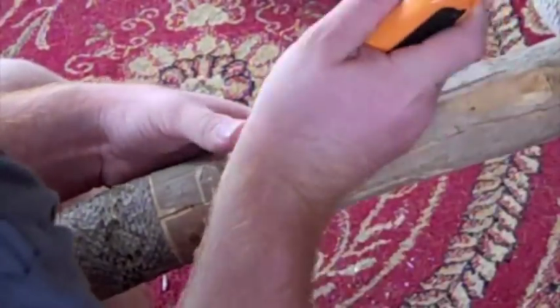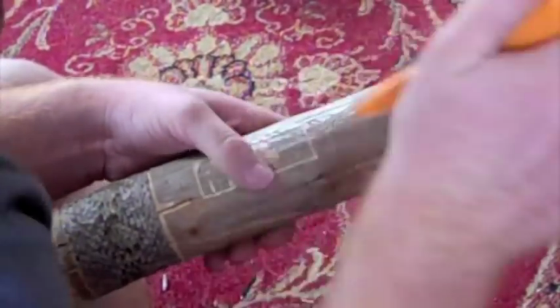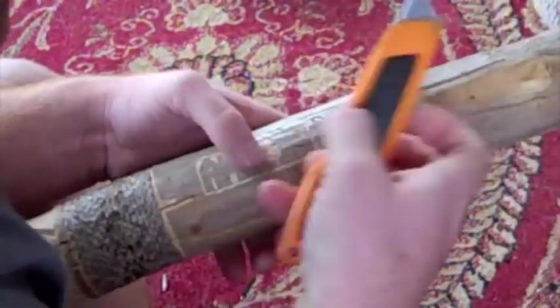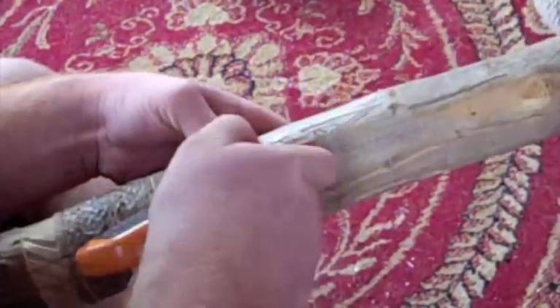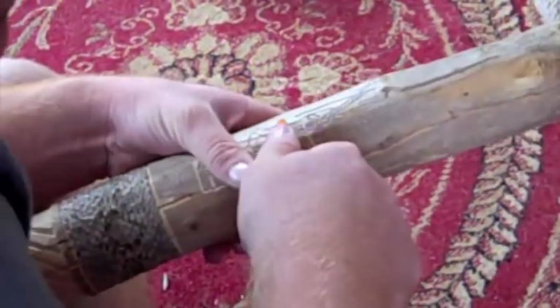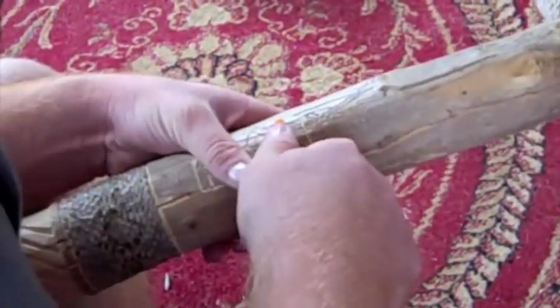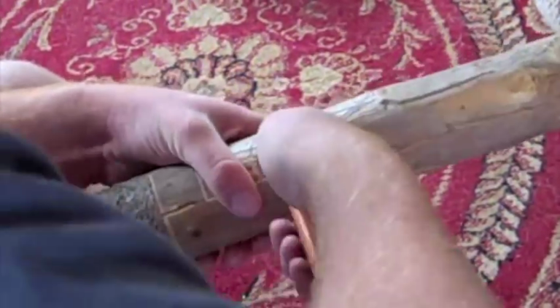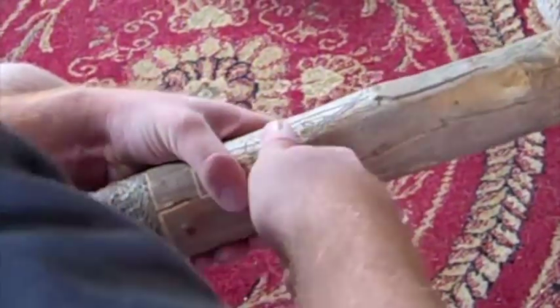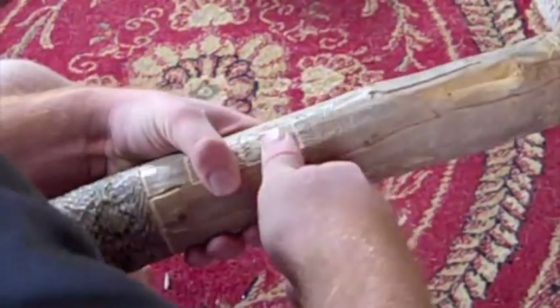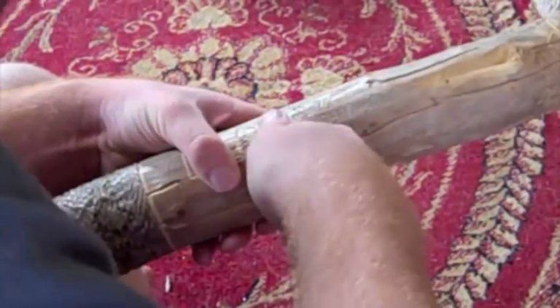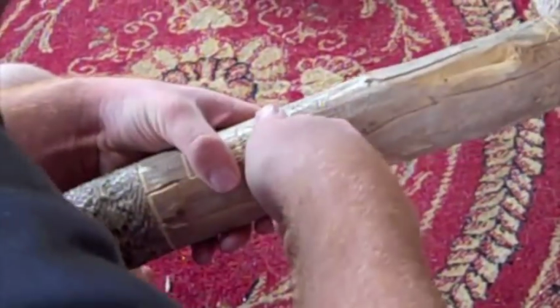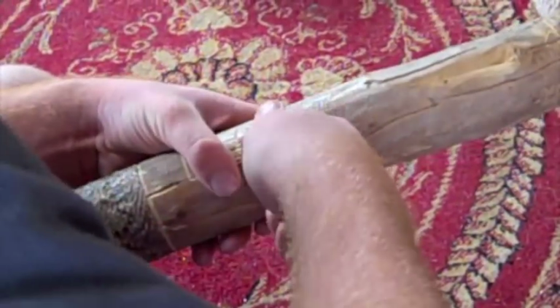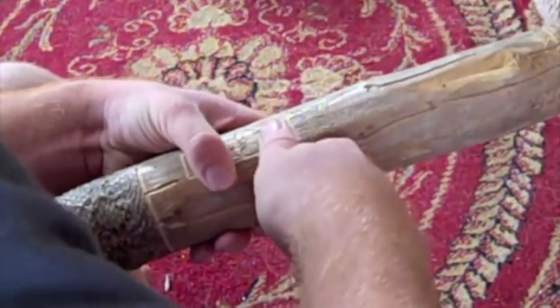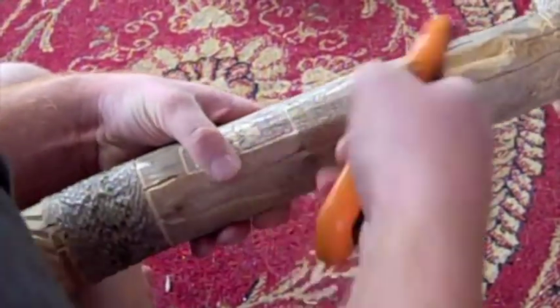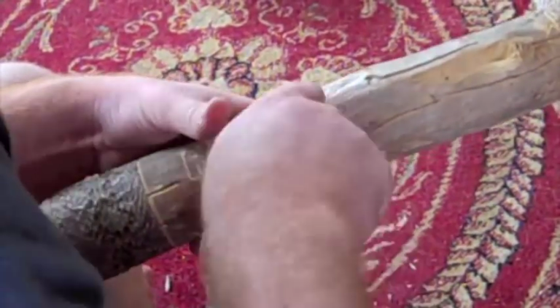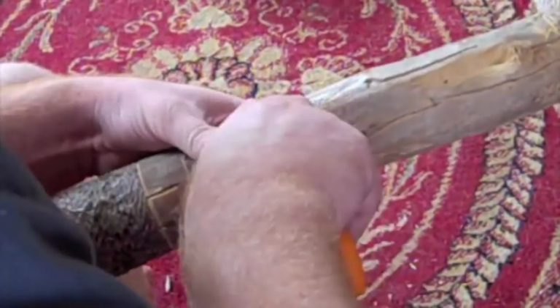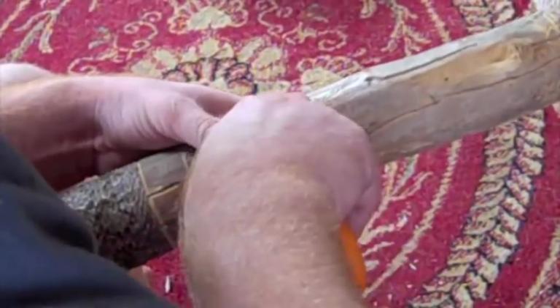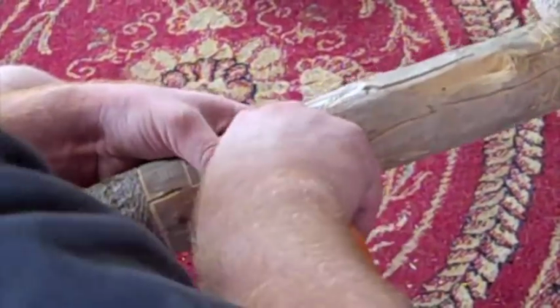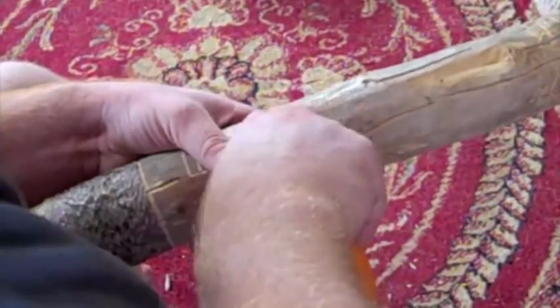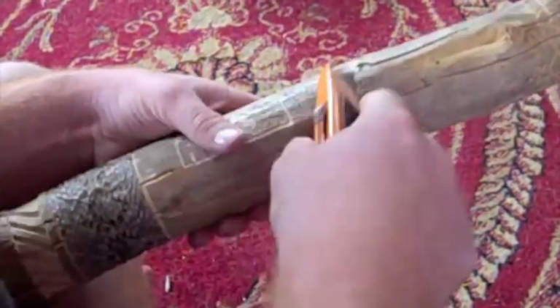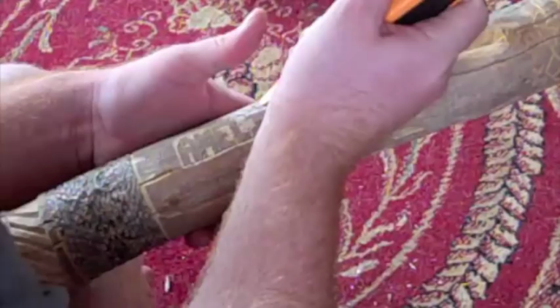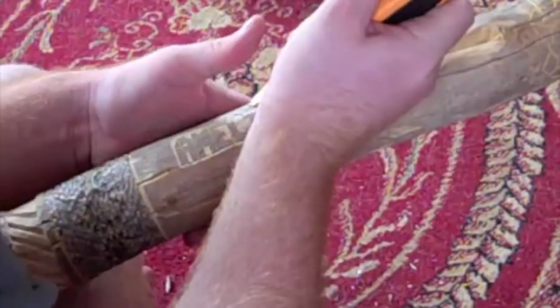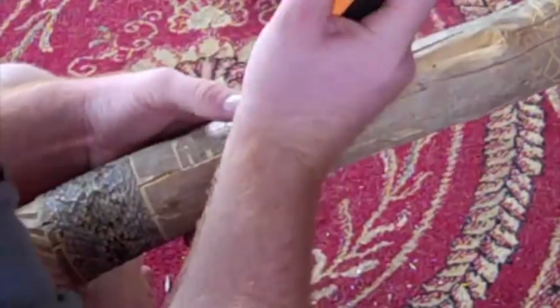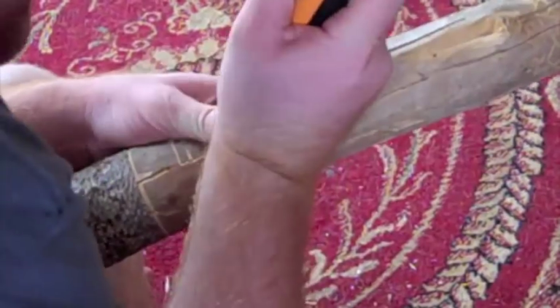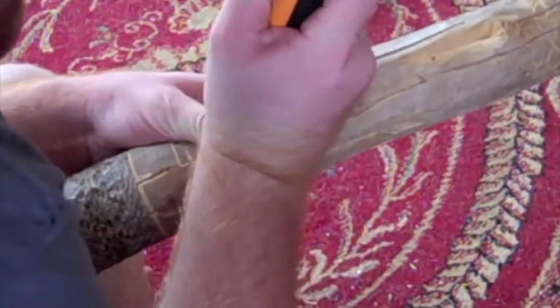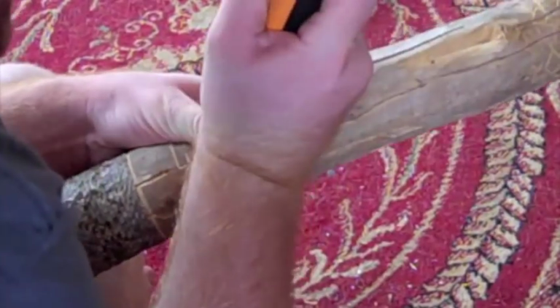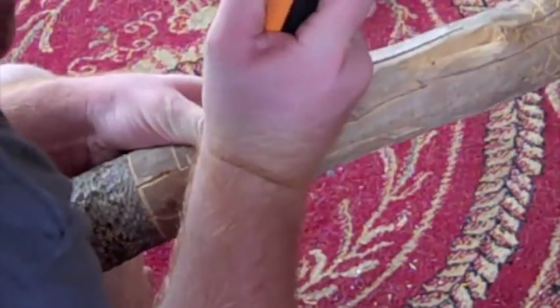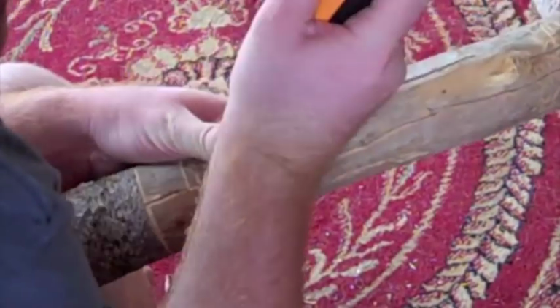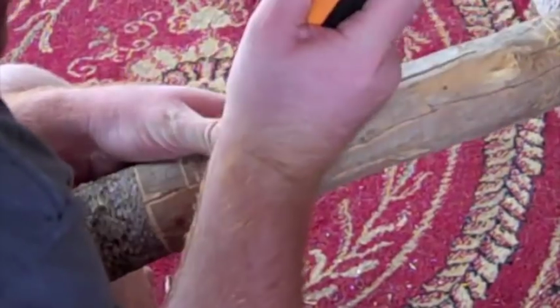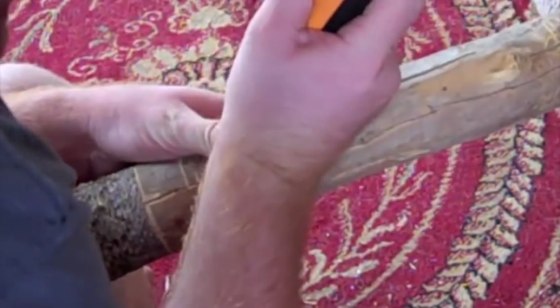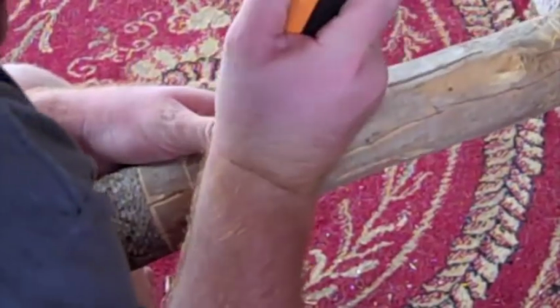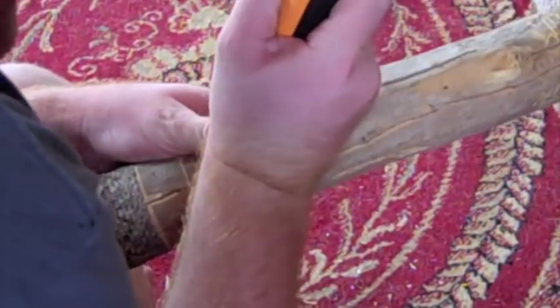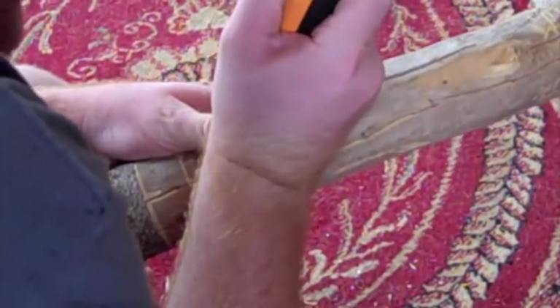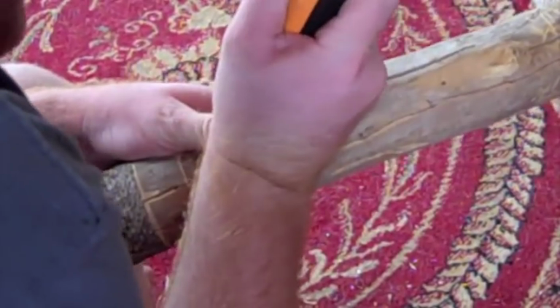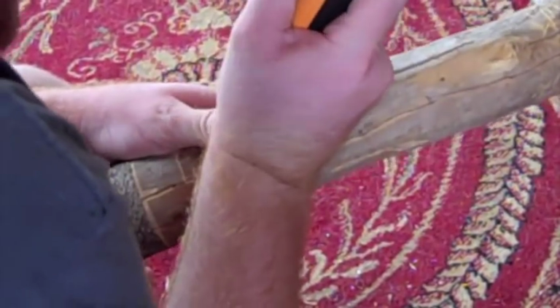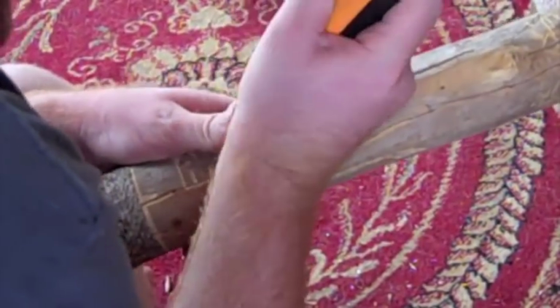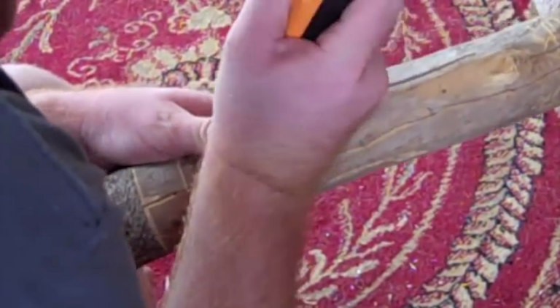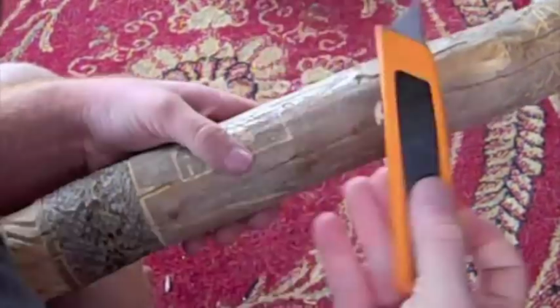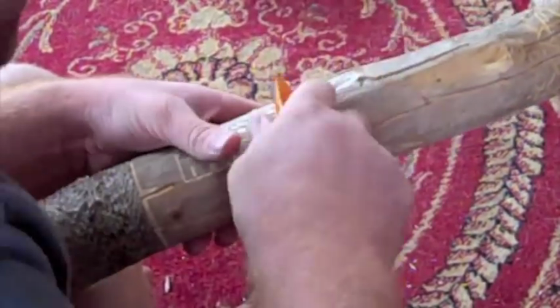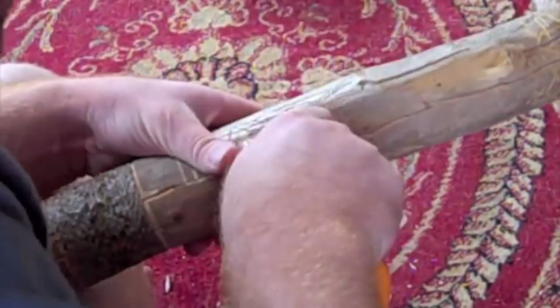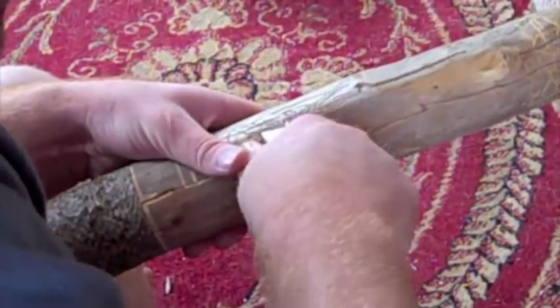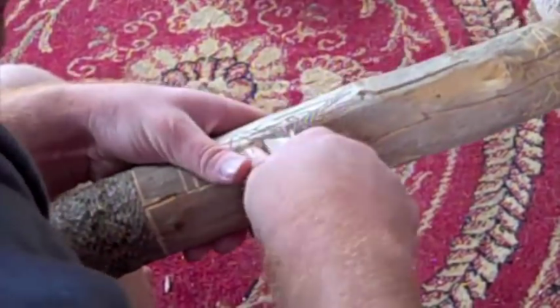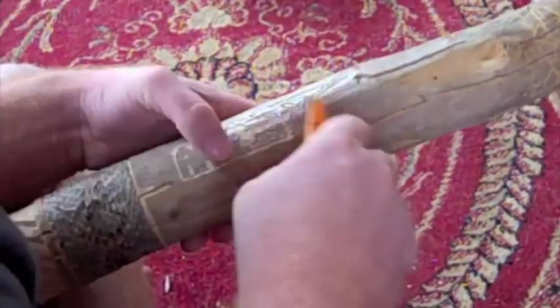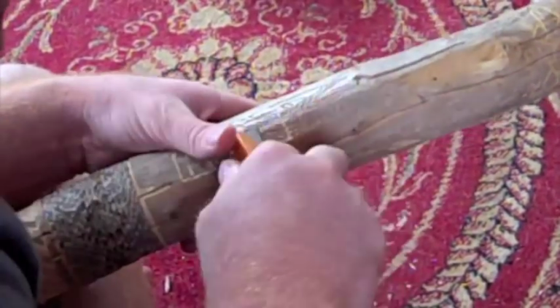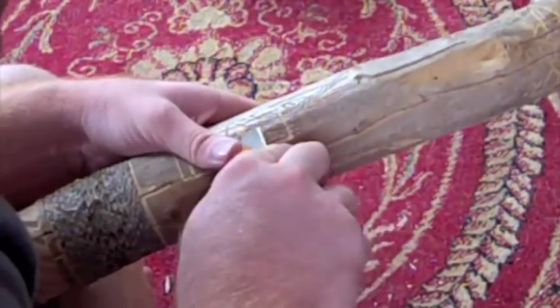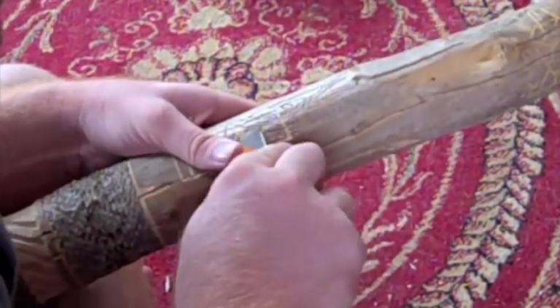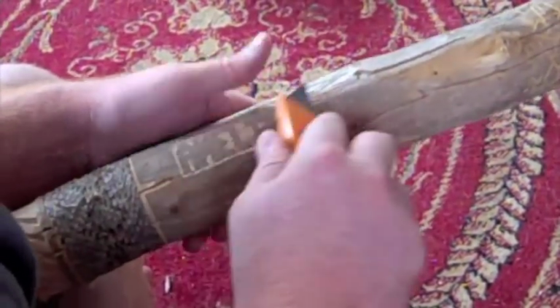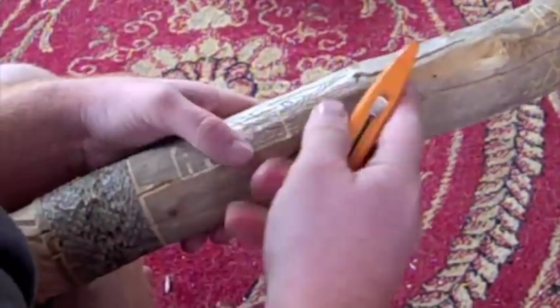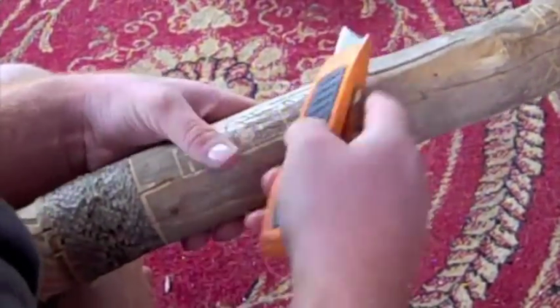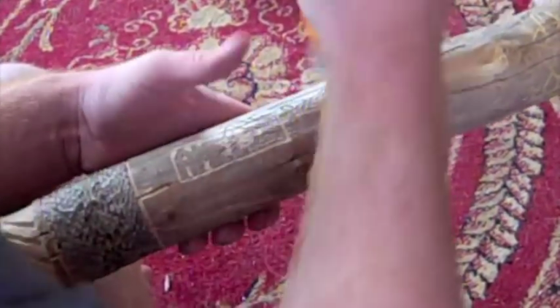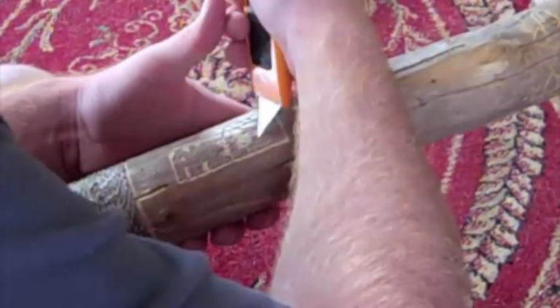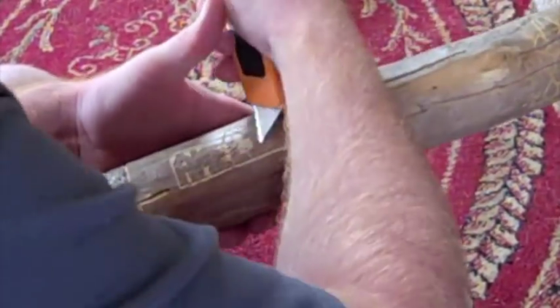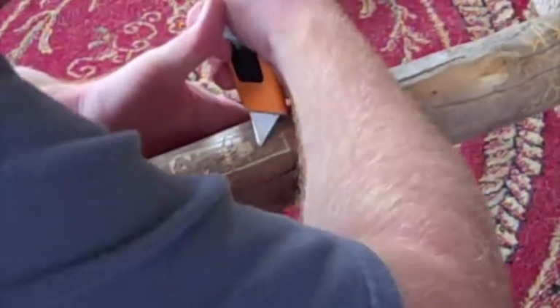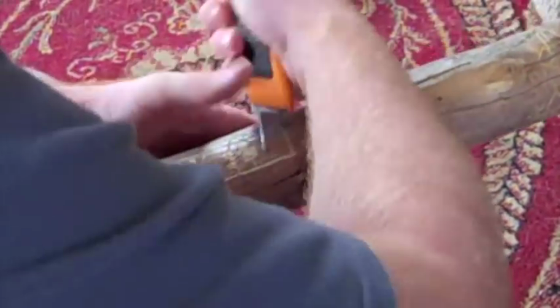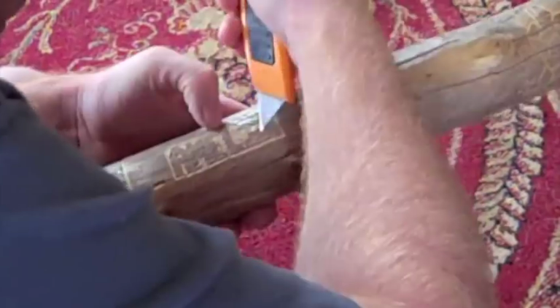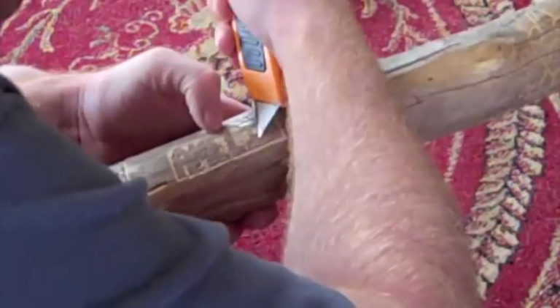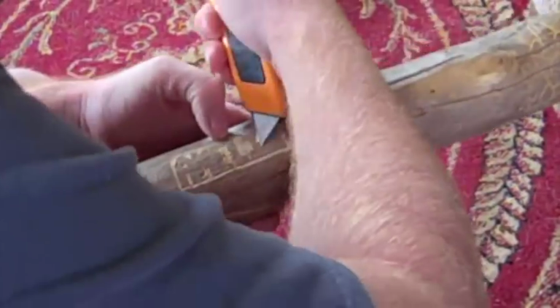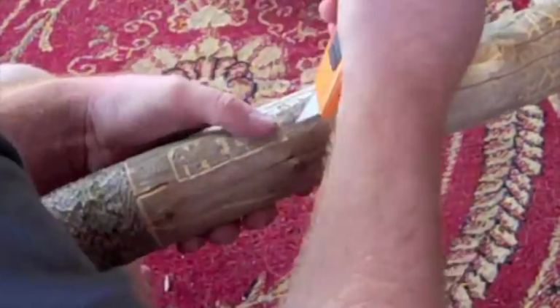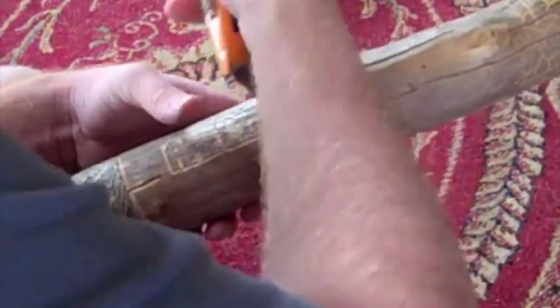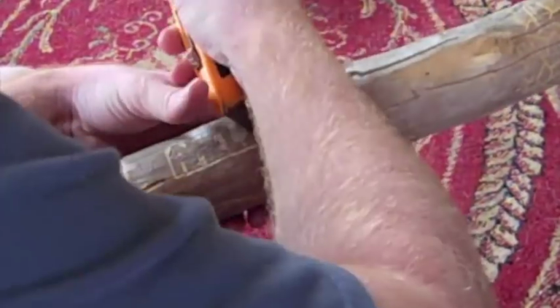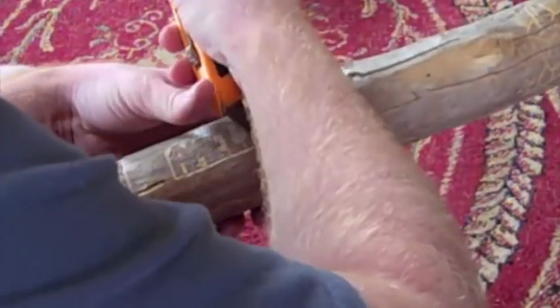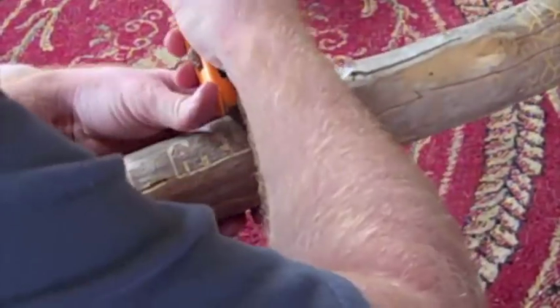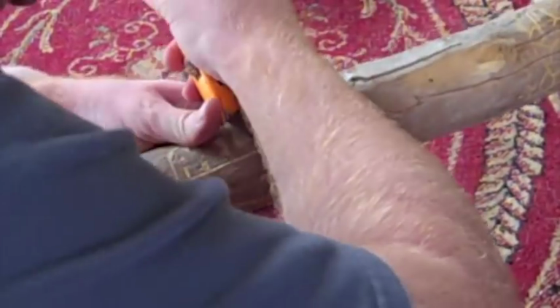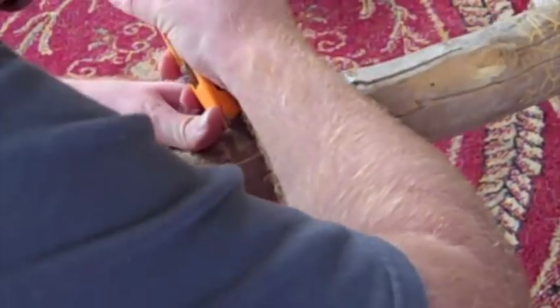Okay, so this is a sped-up clip of me actually doing a carving. Those are block letters there.